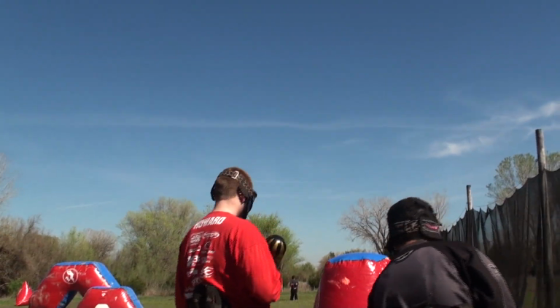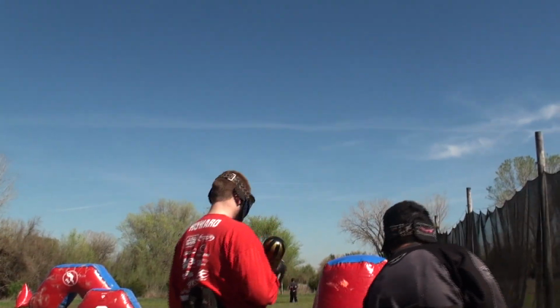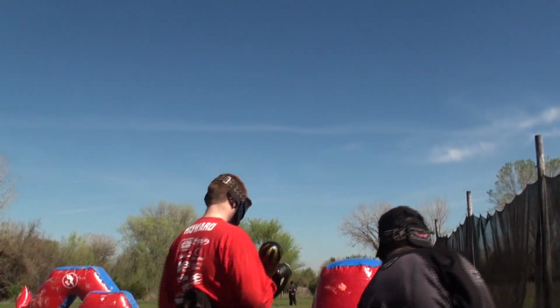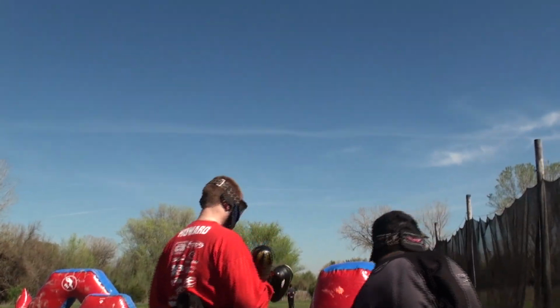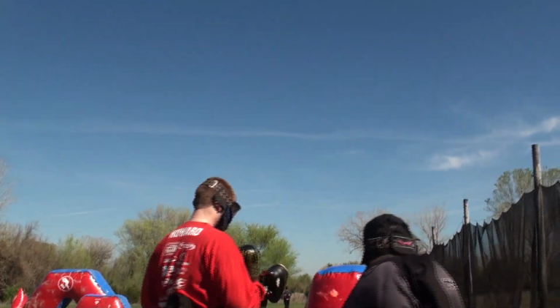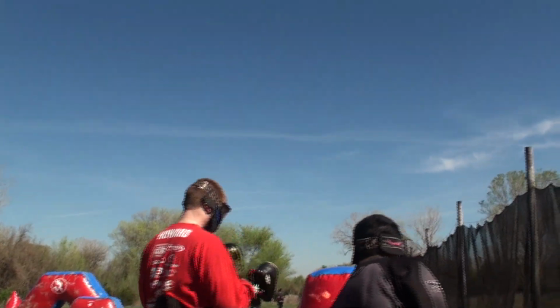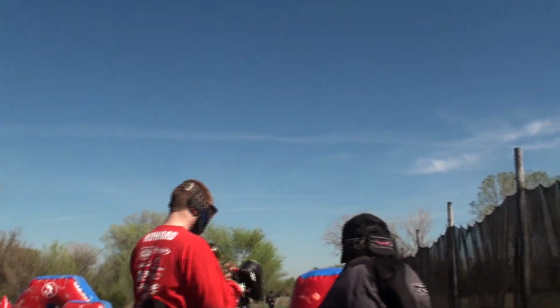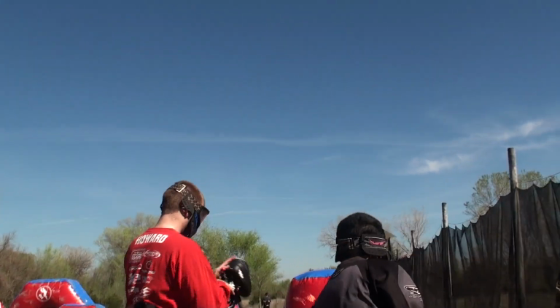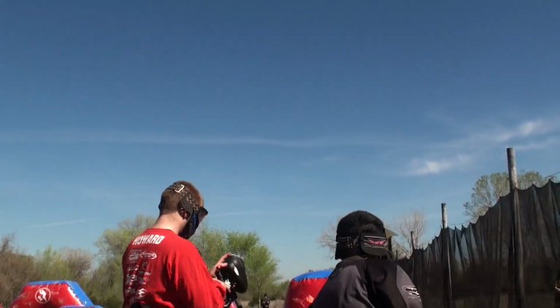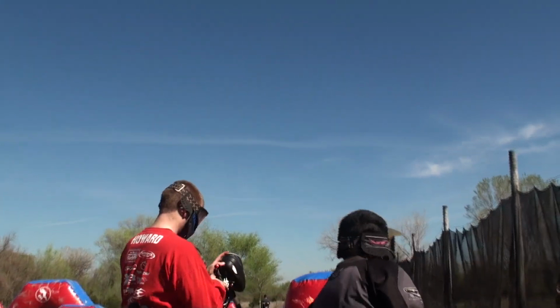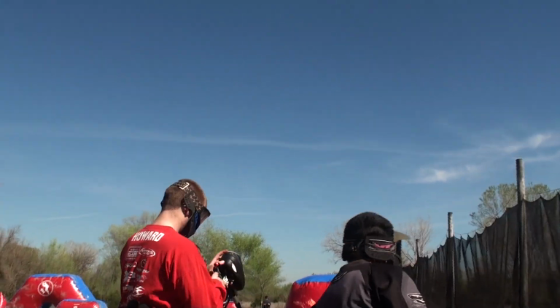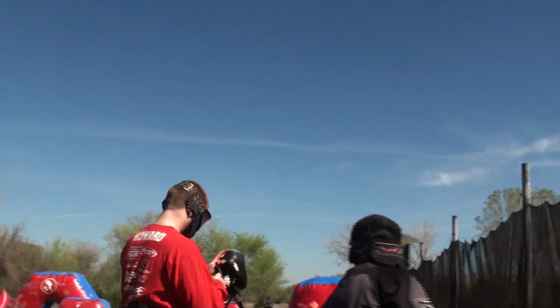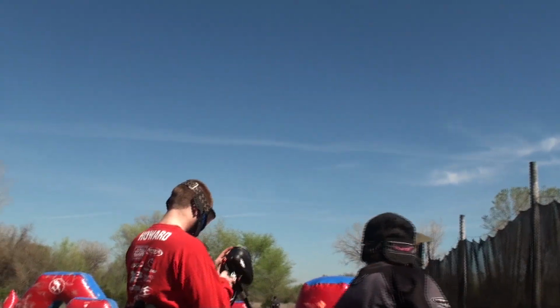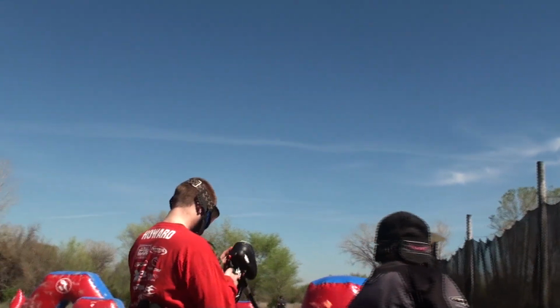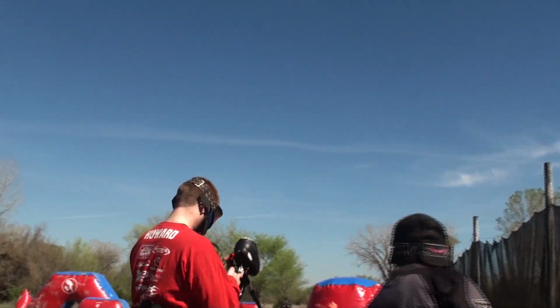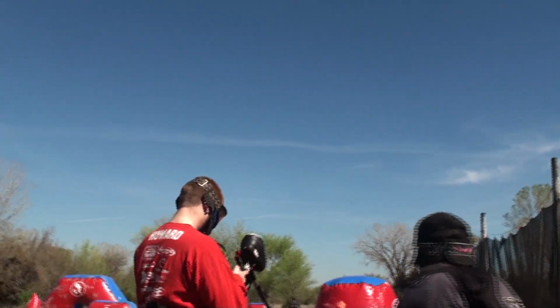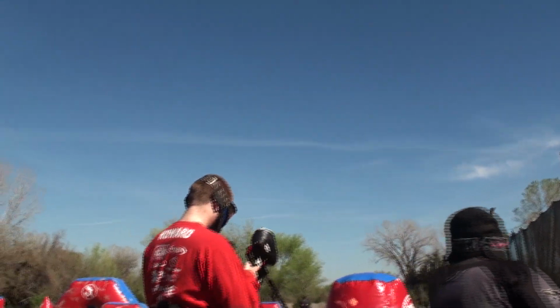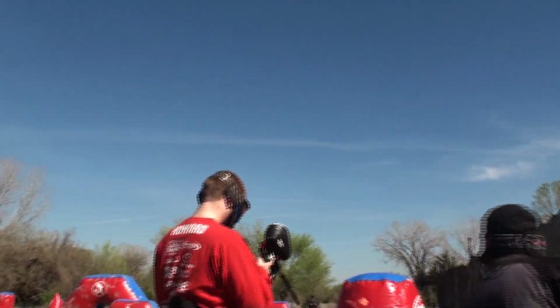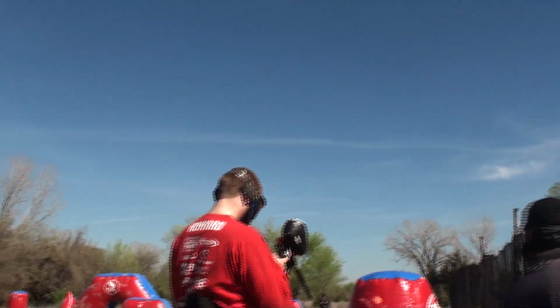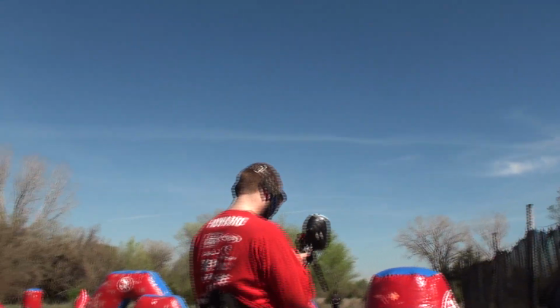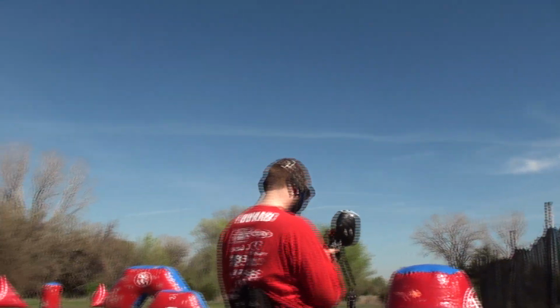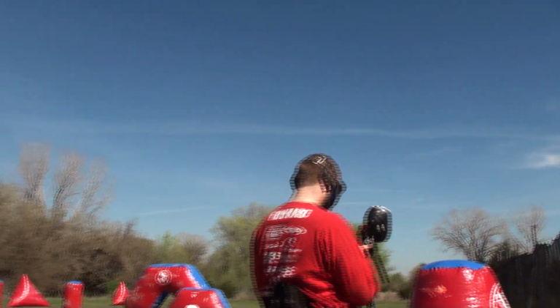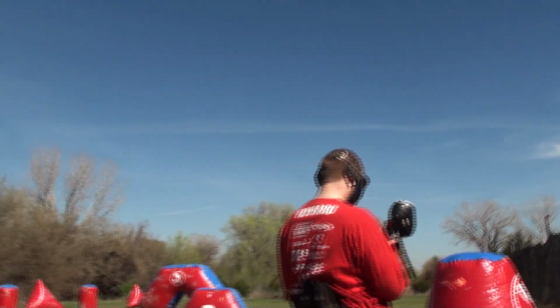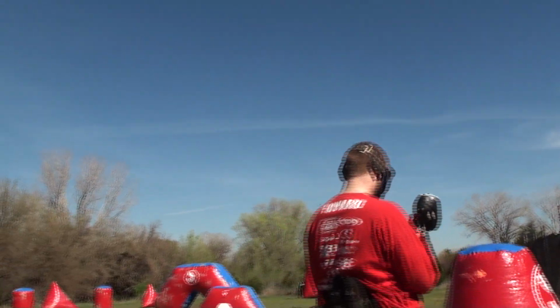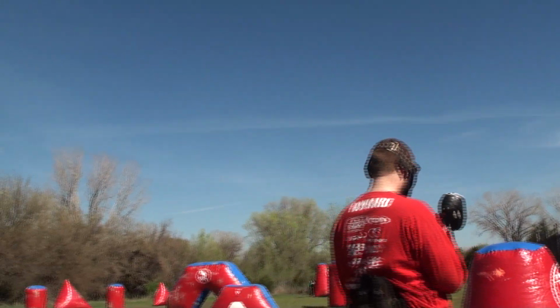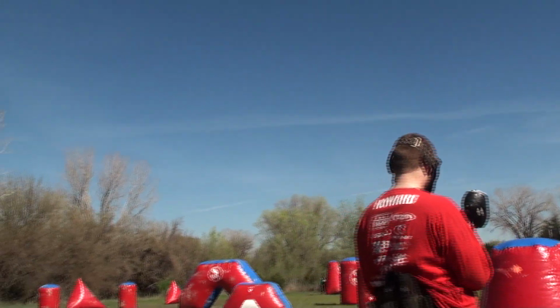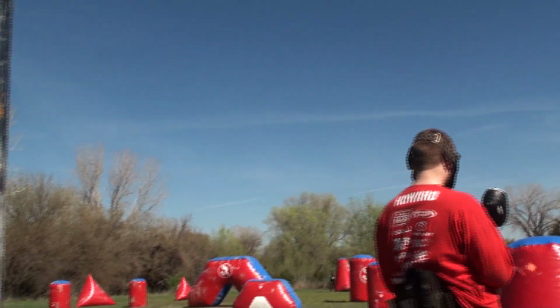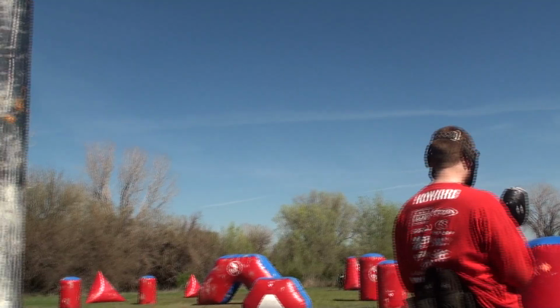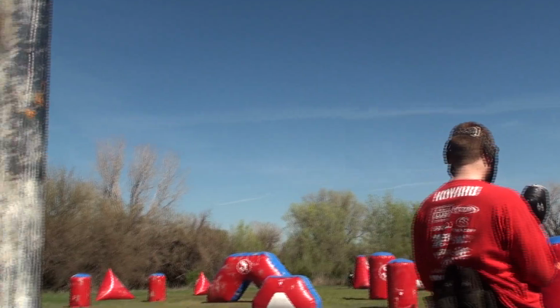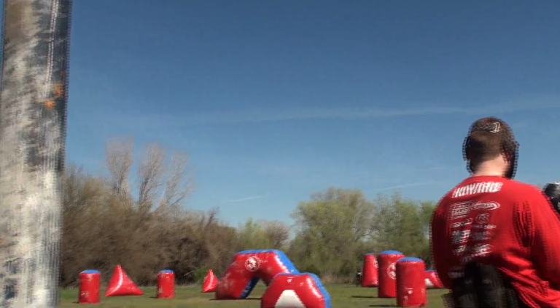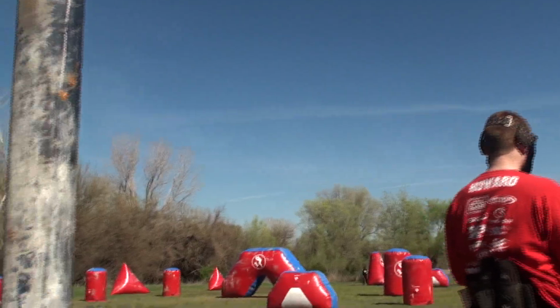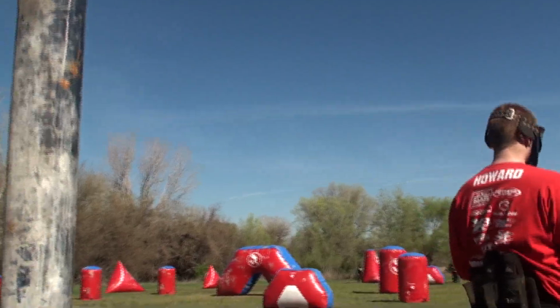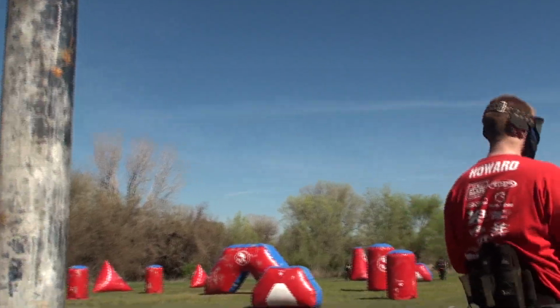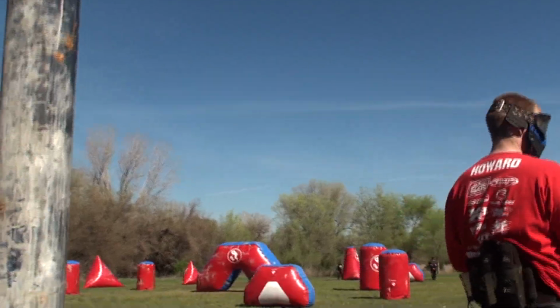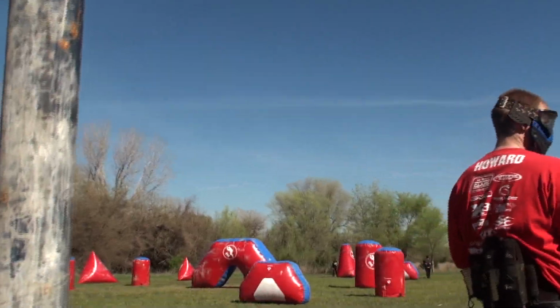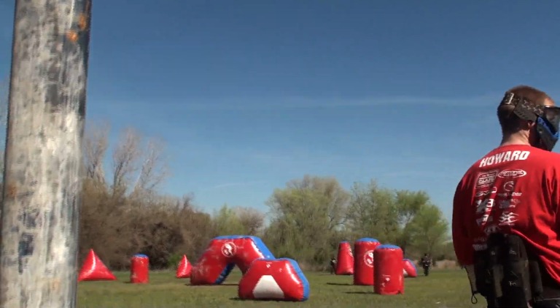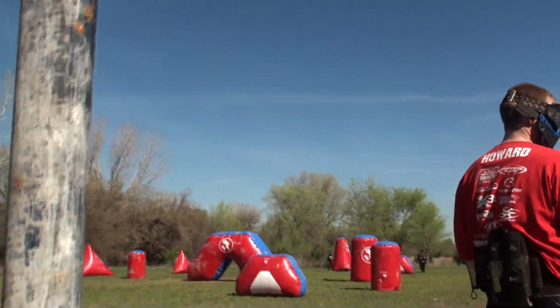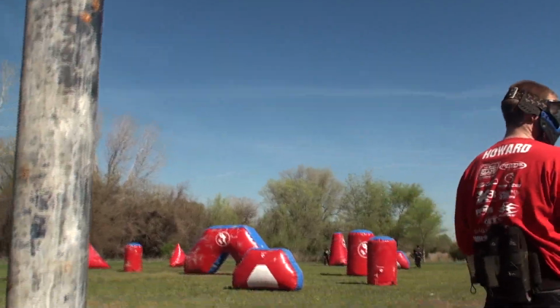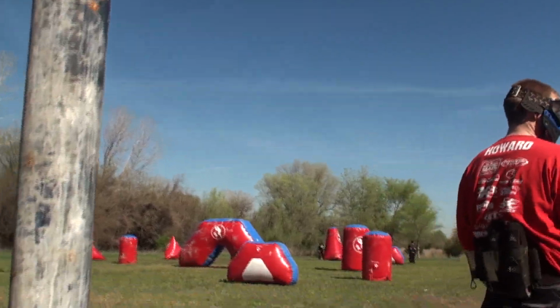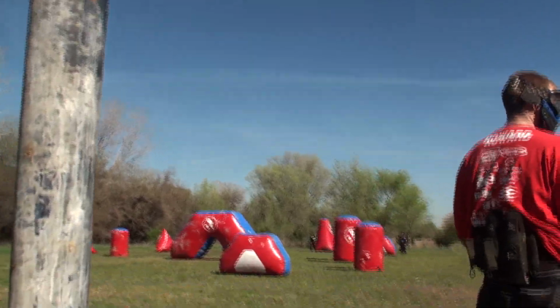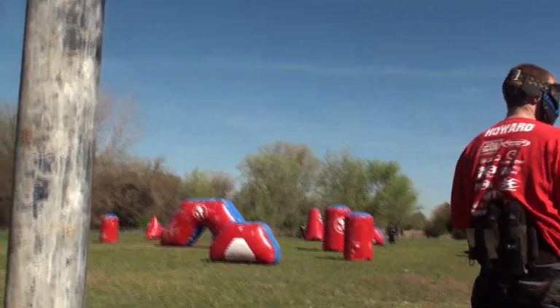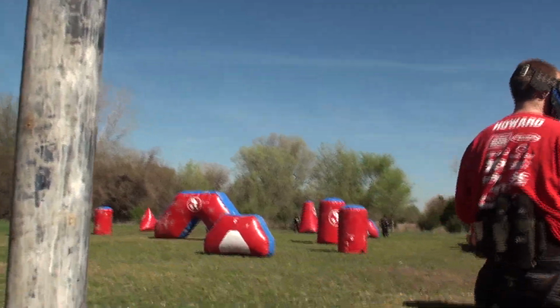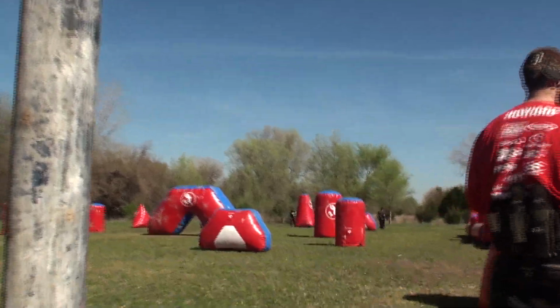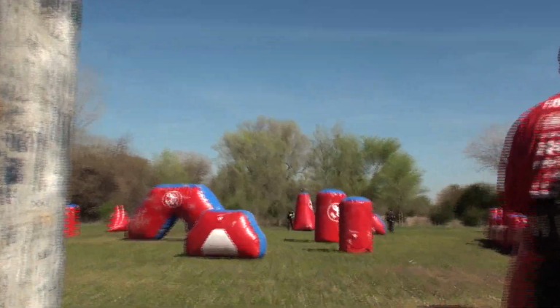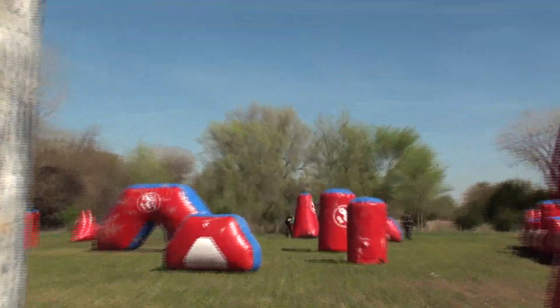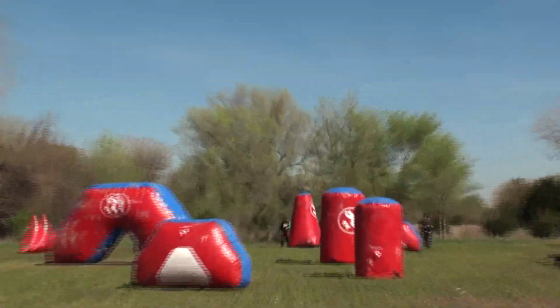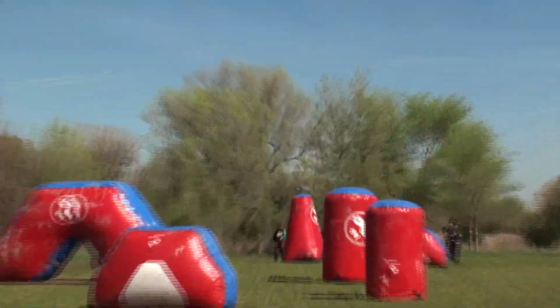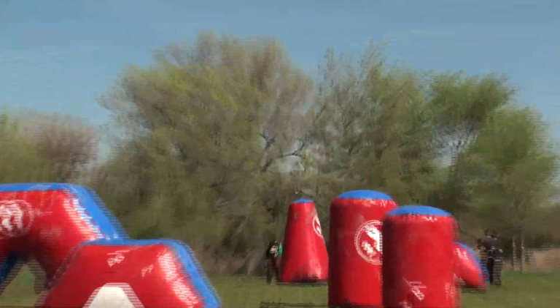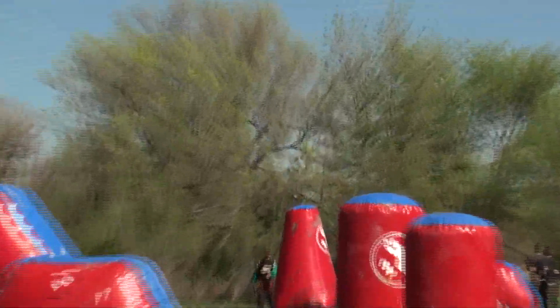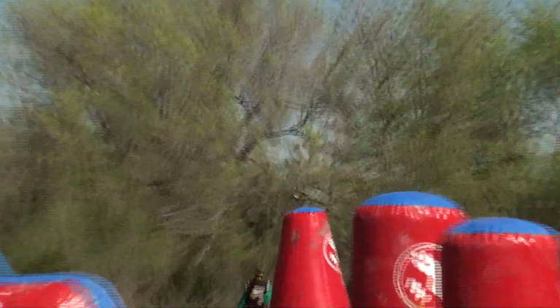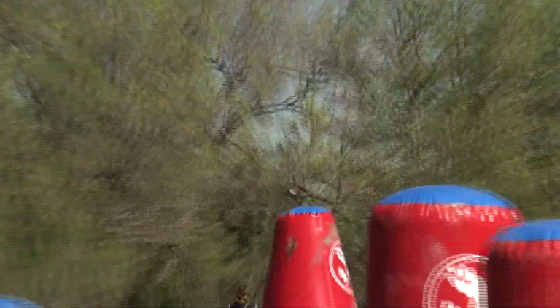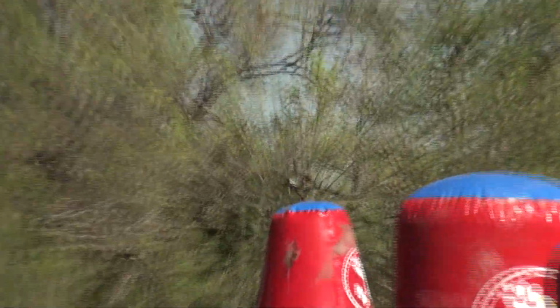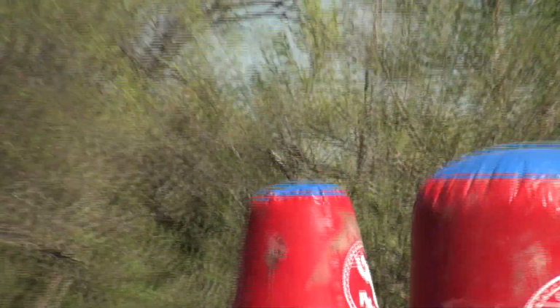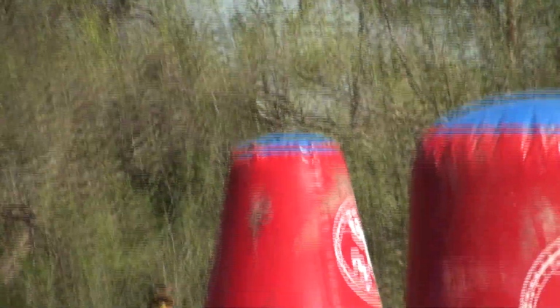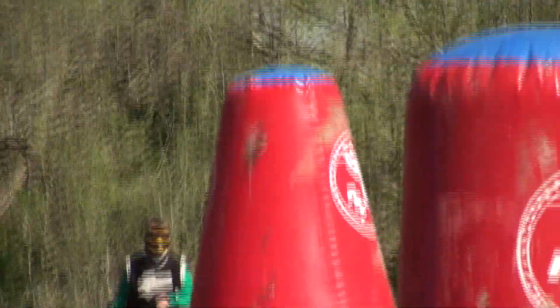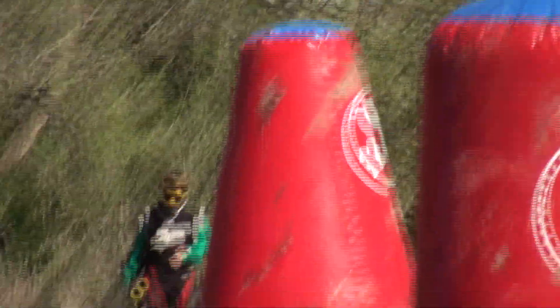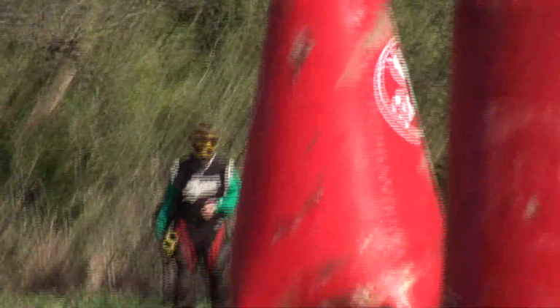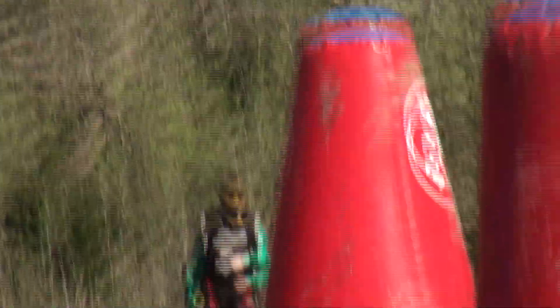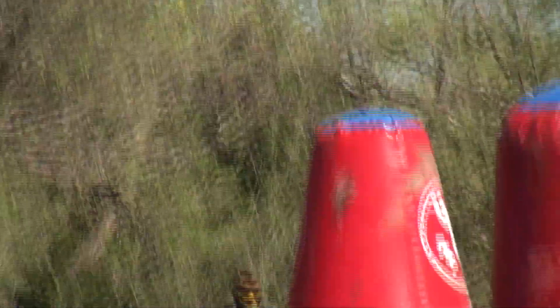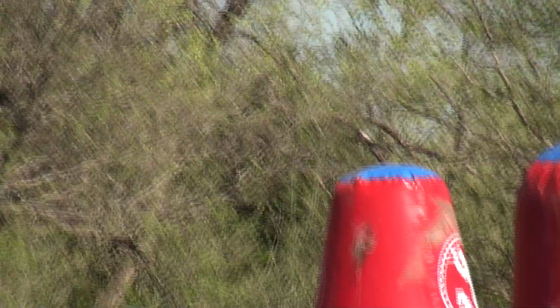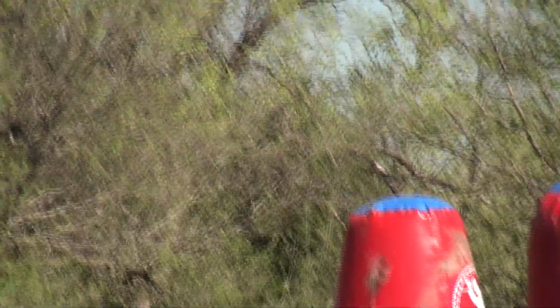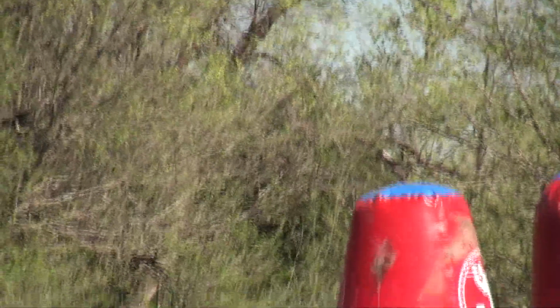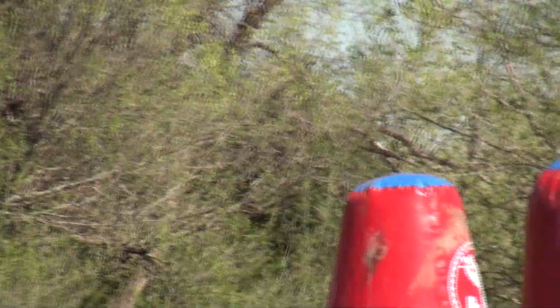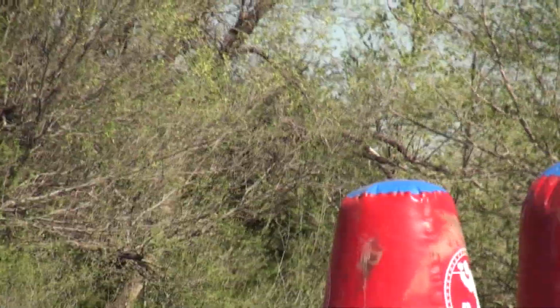First person to touch the 50 snake wins. If somebody gets shot out, the next person goes in.